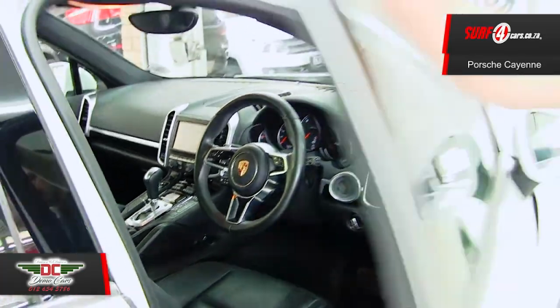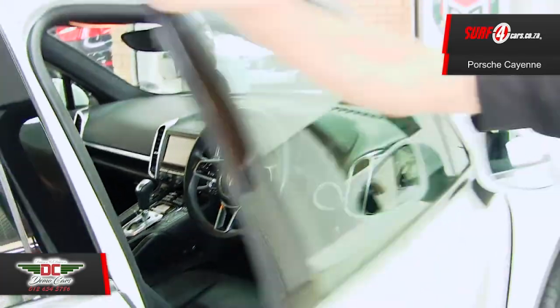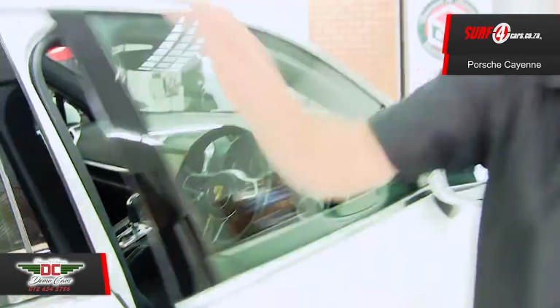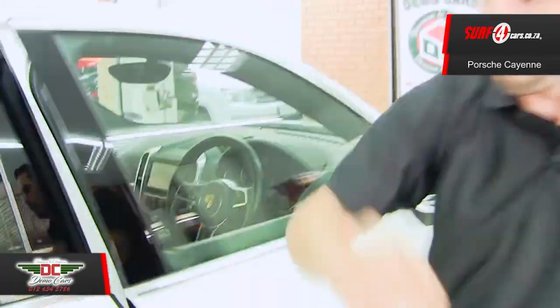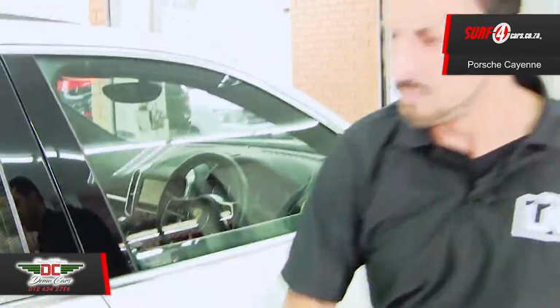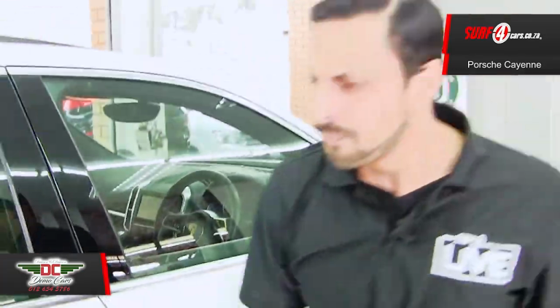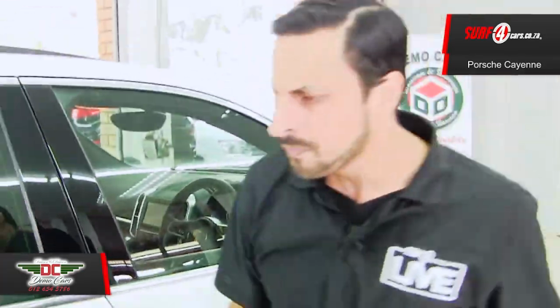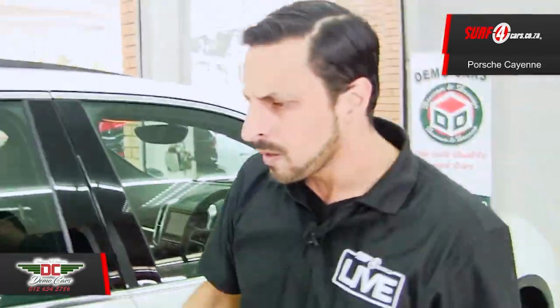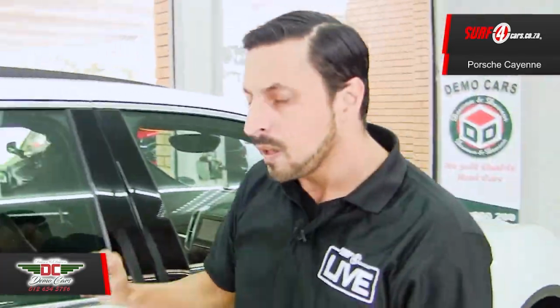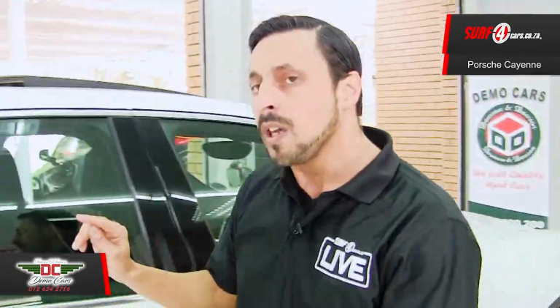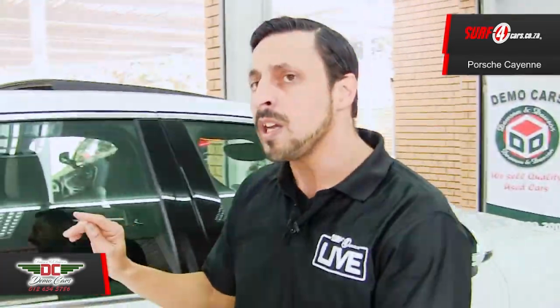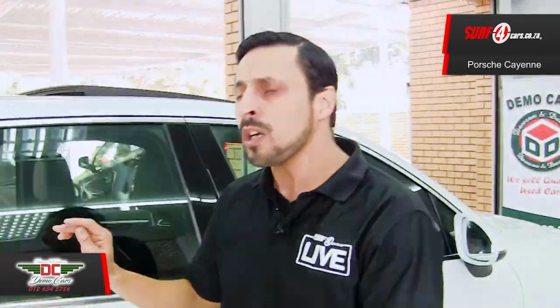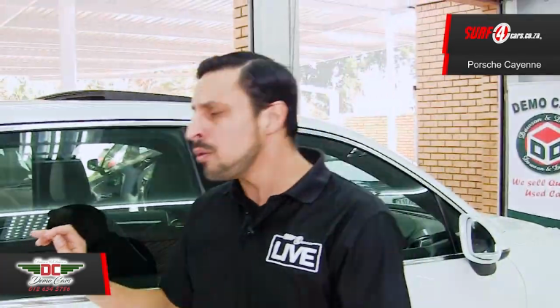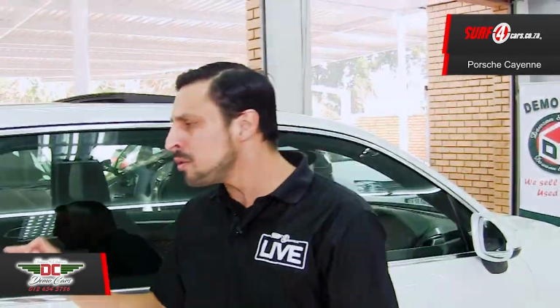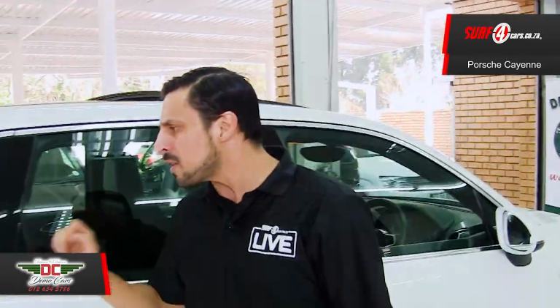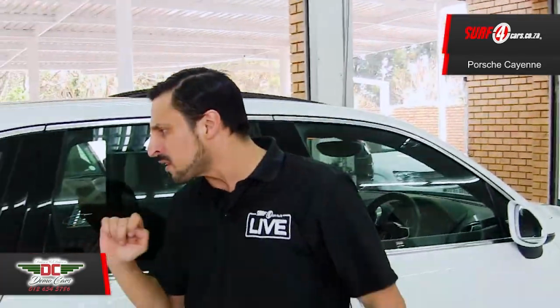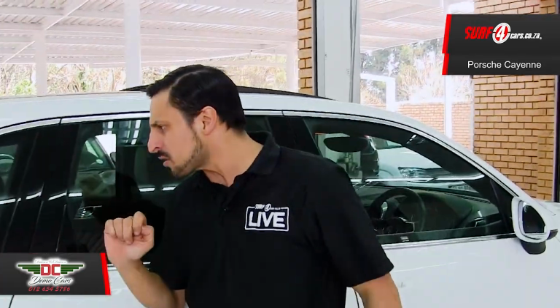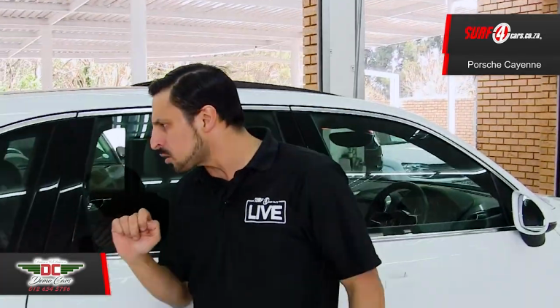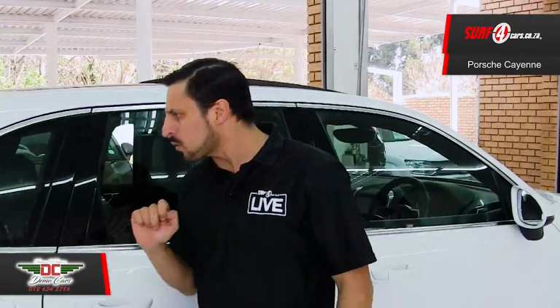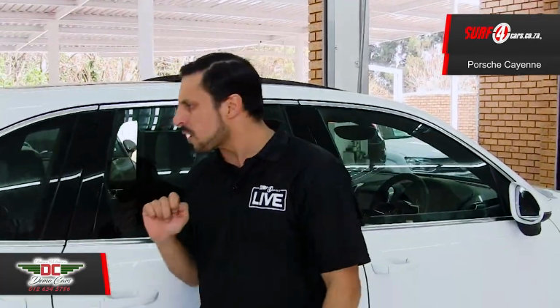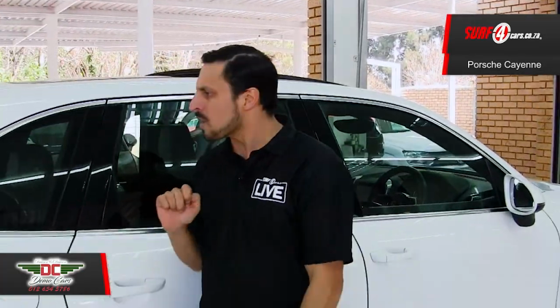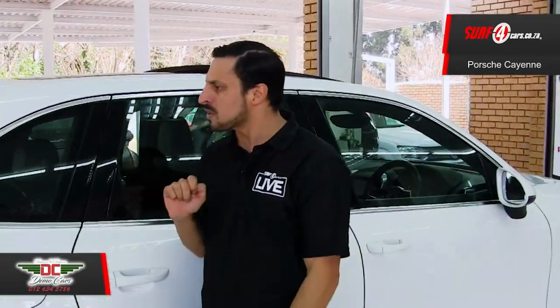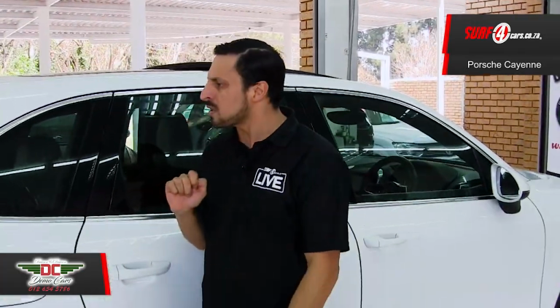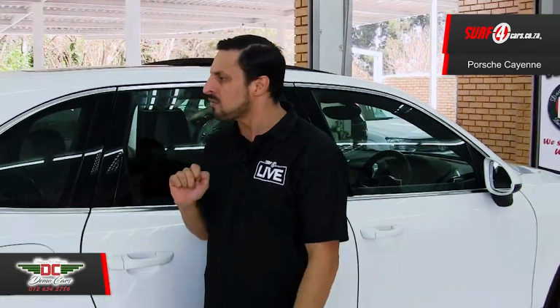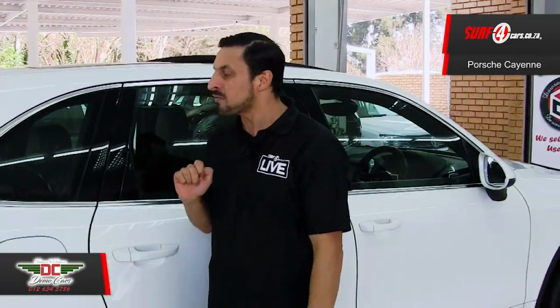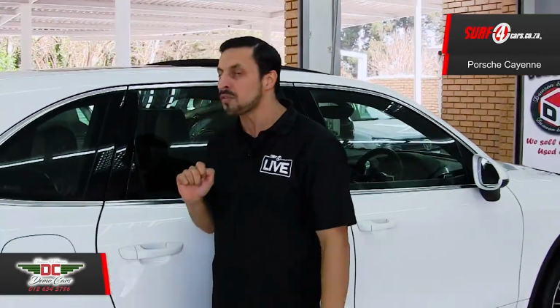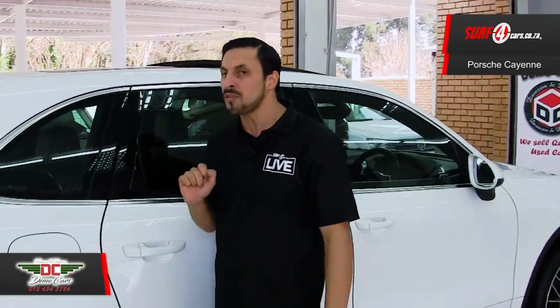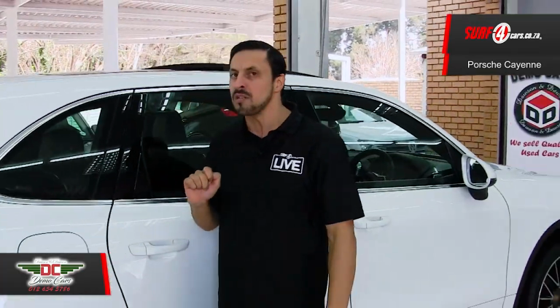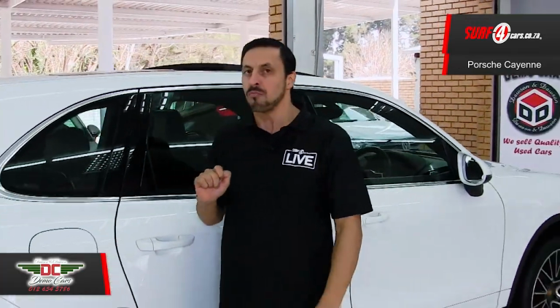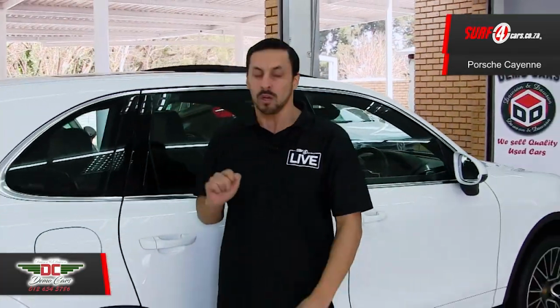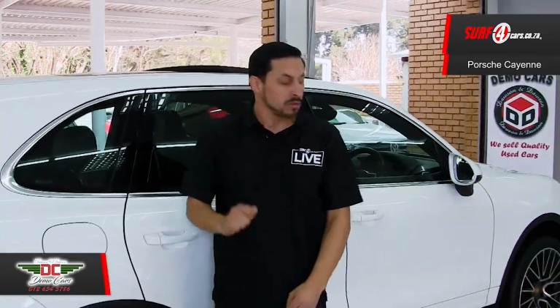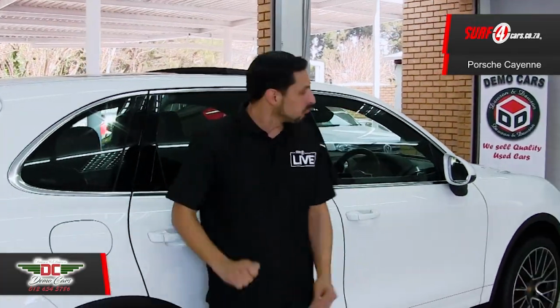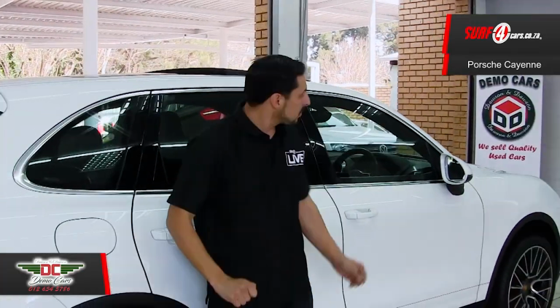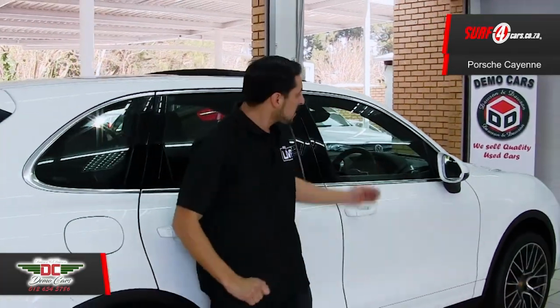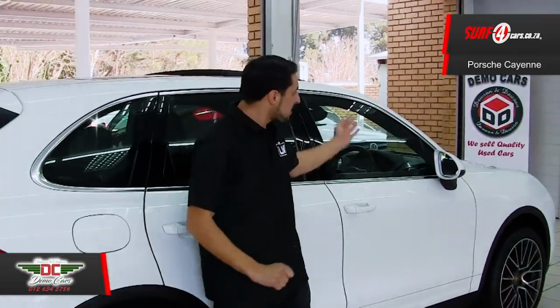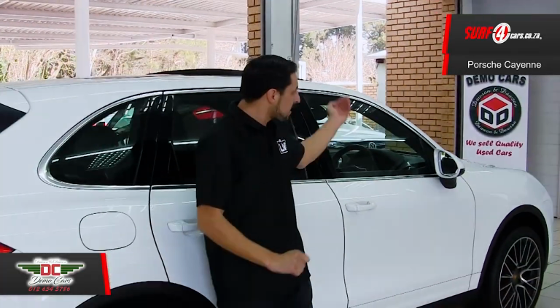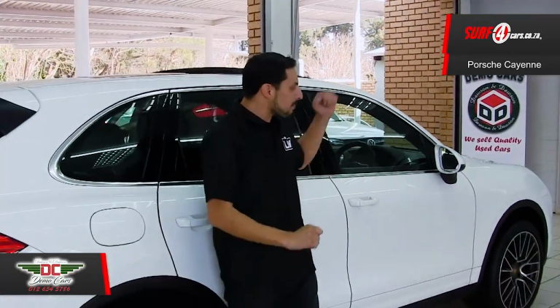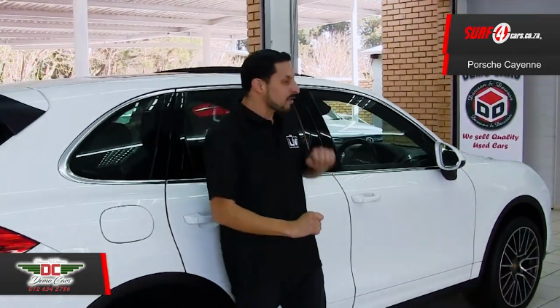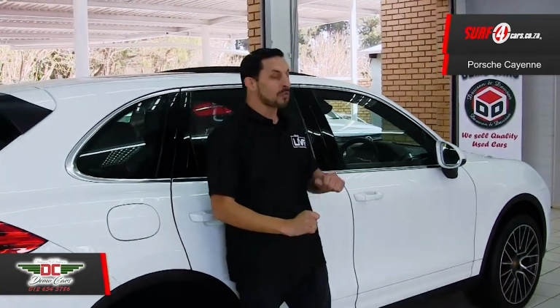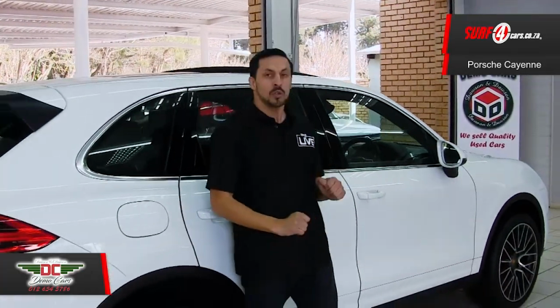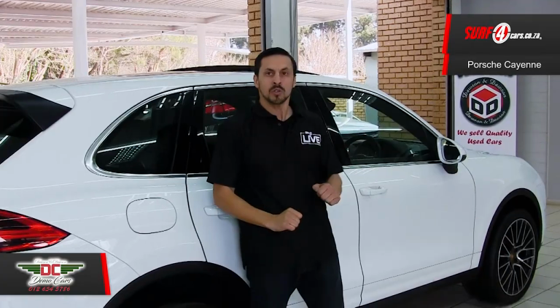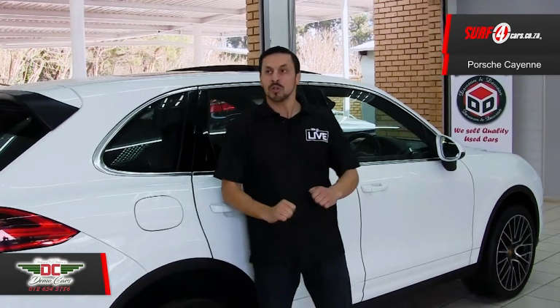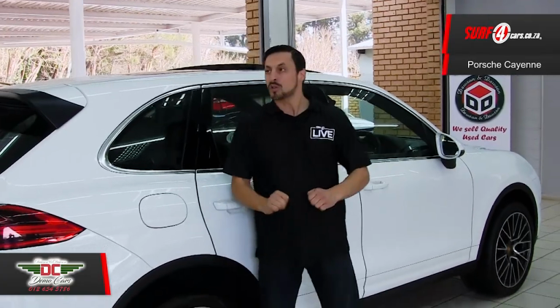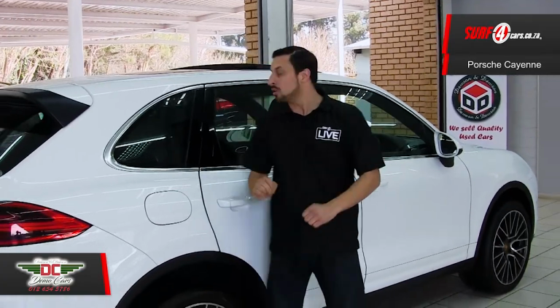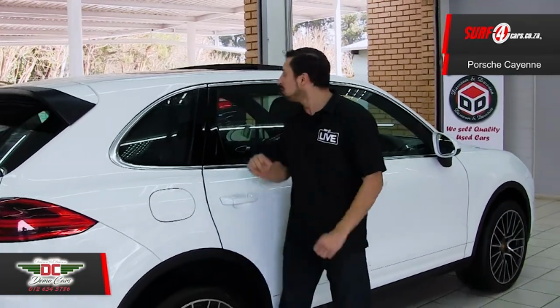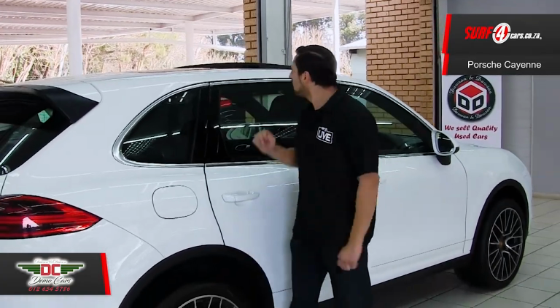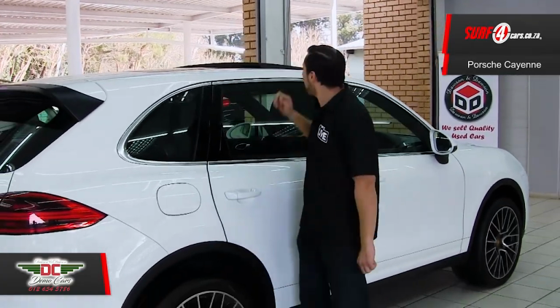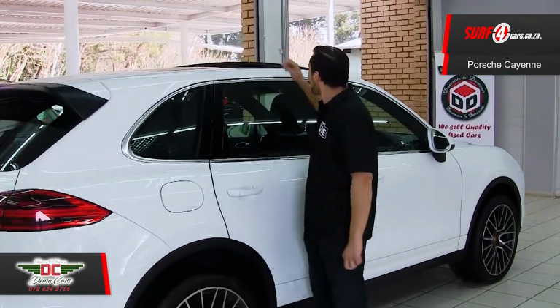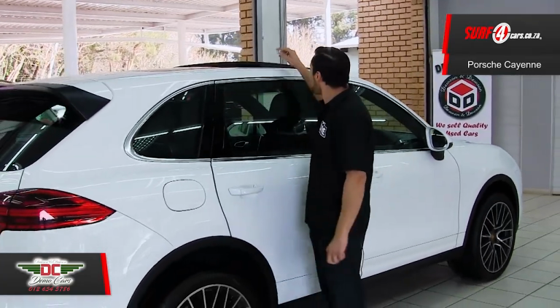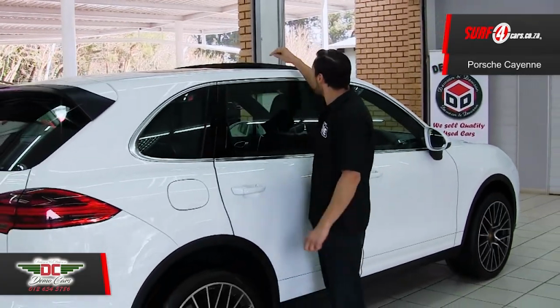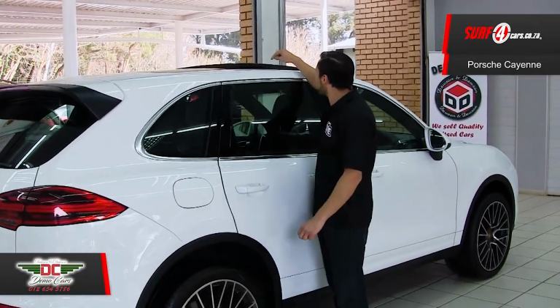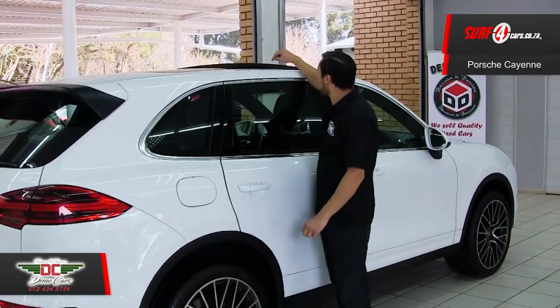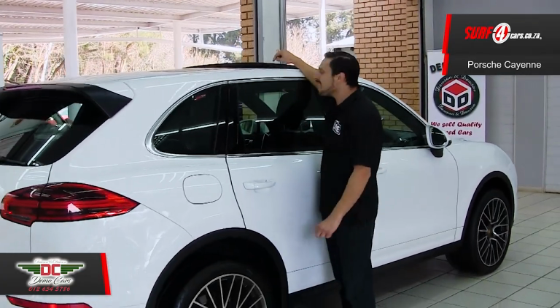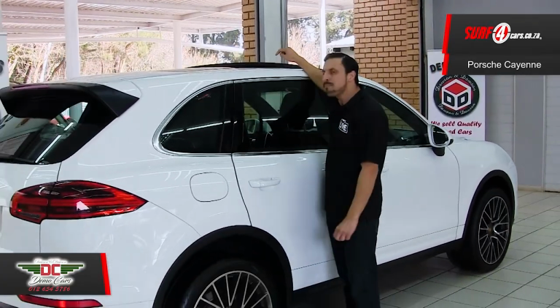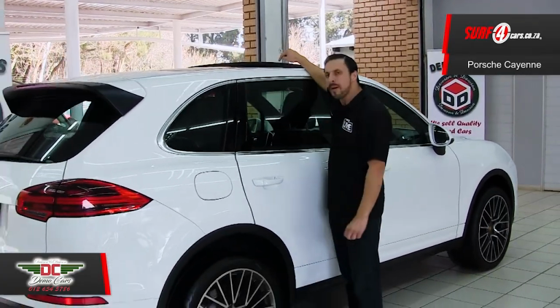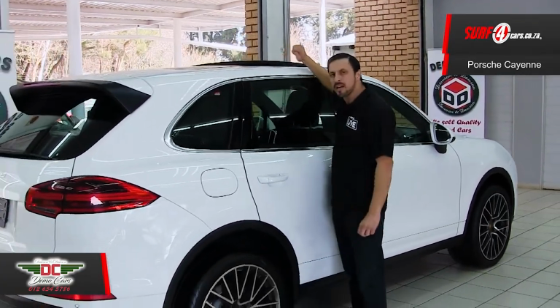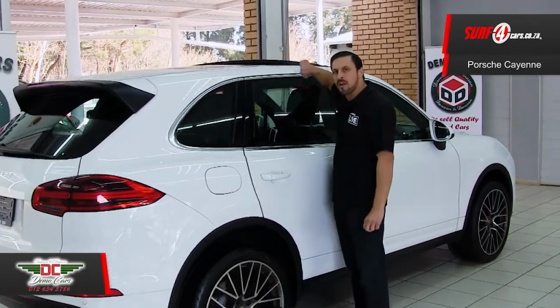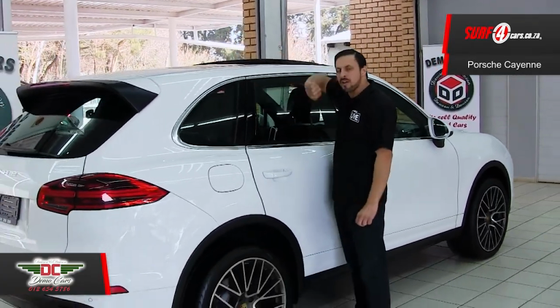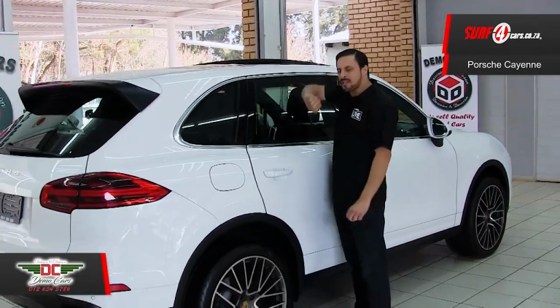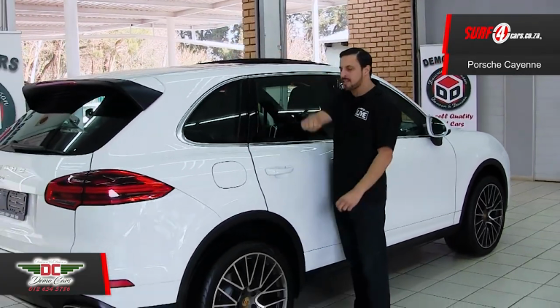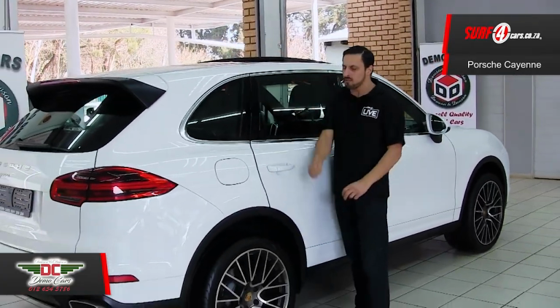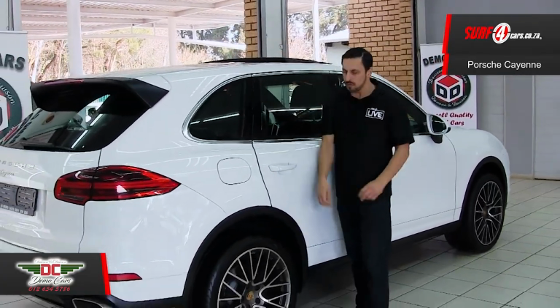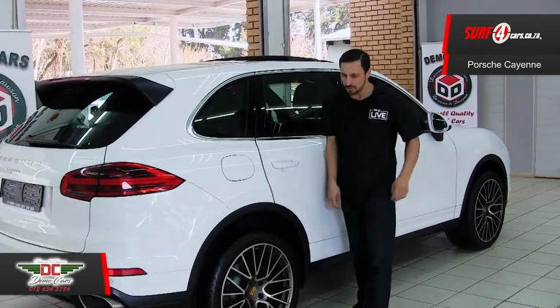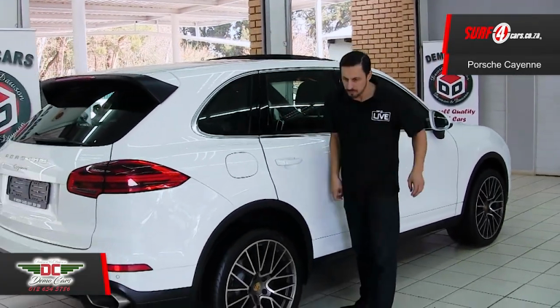Number four, included in this 2015 model is adaptive cruise control and a panoramic sunroof.